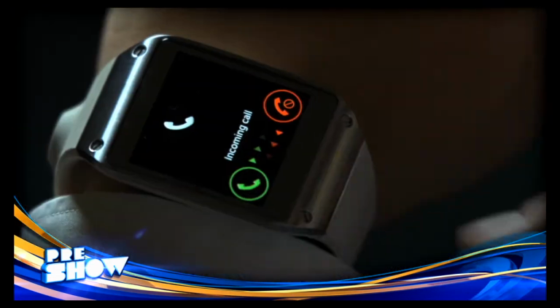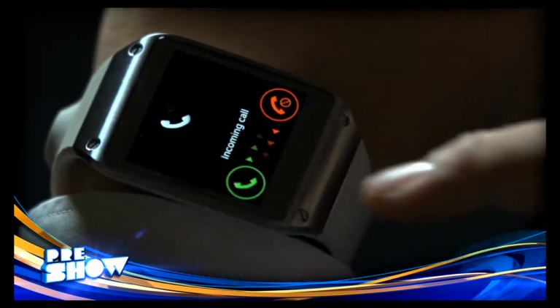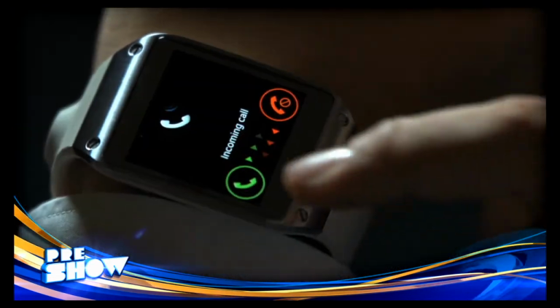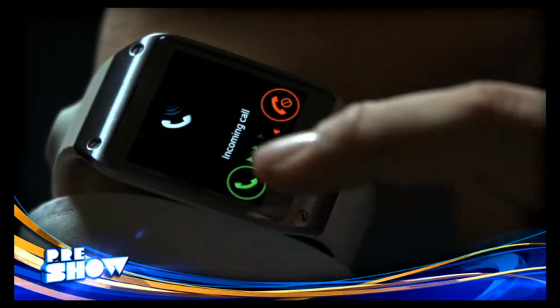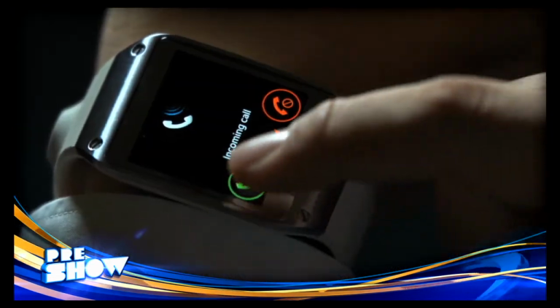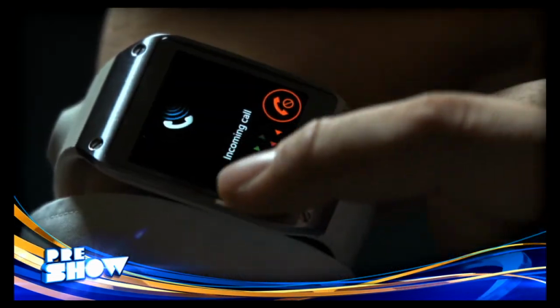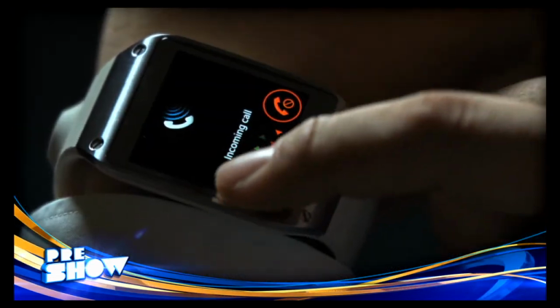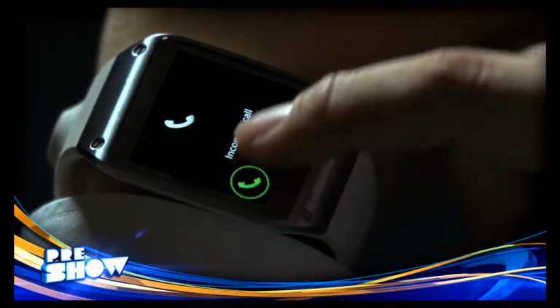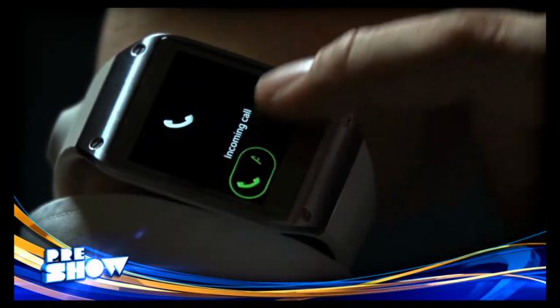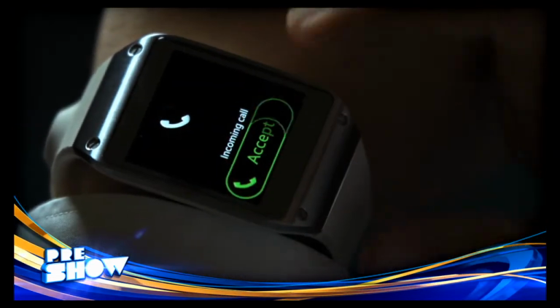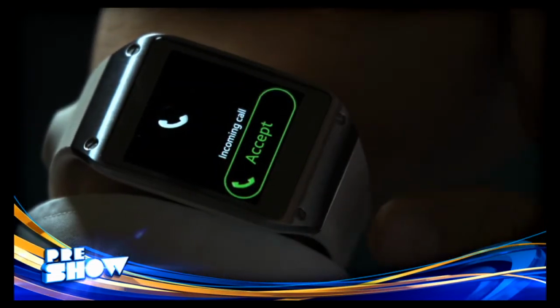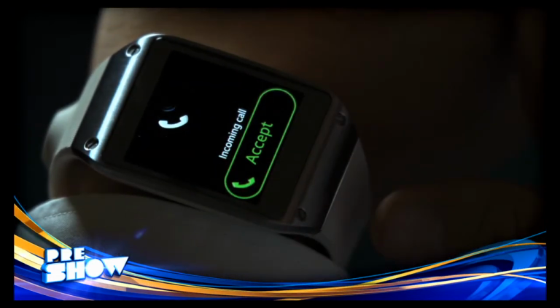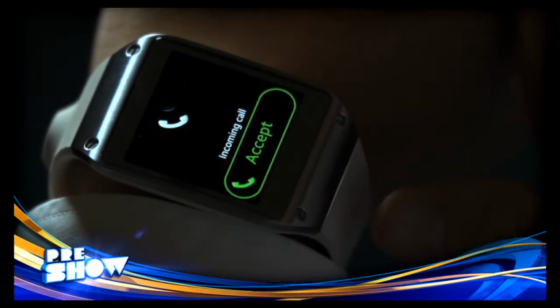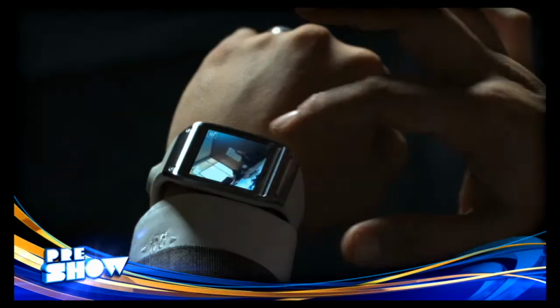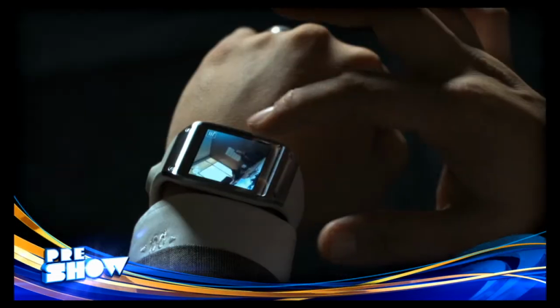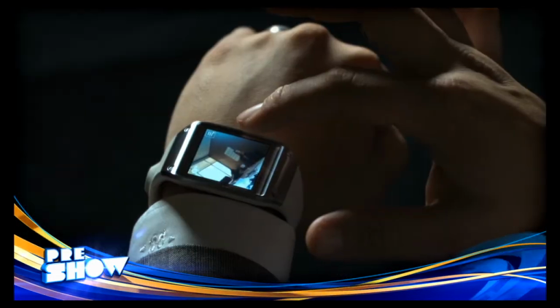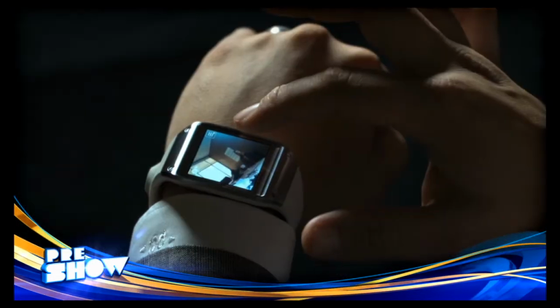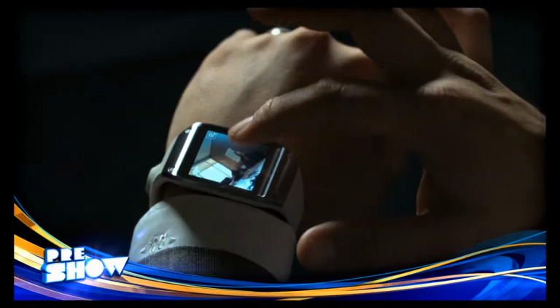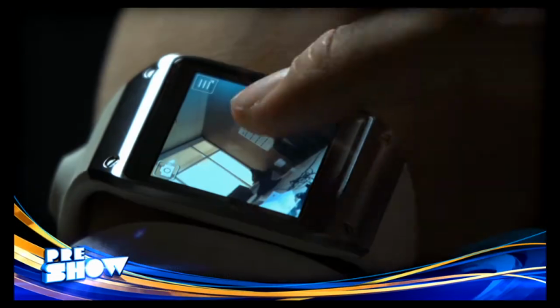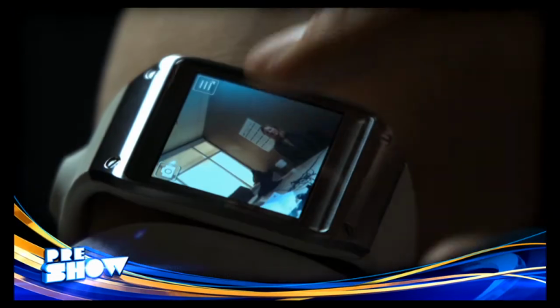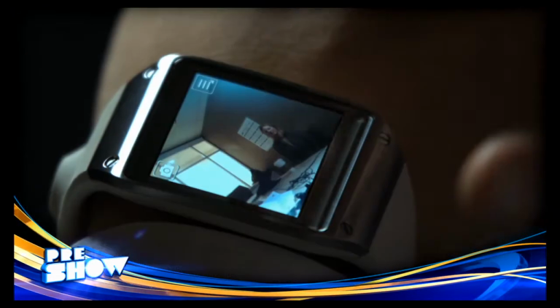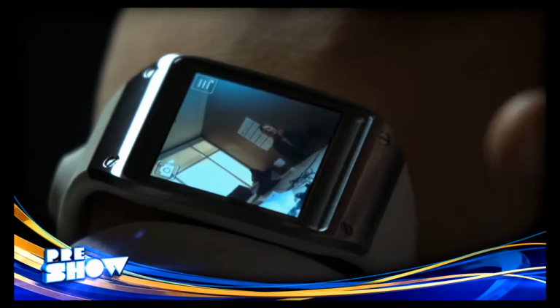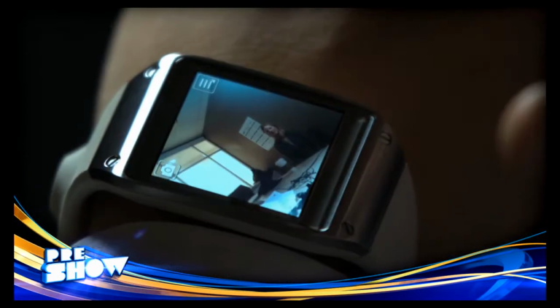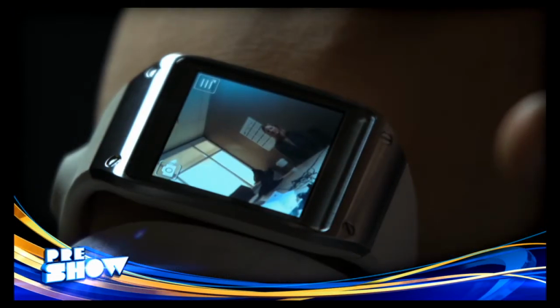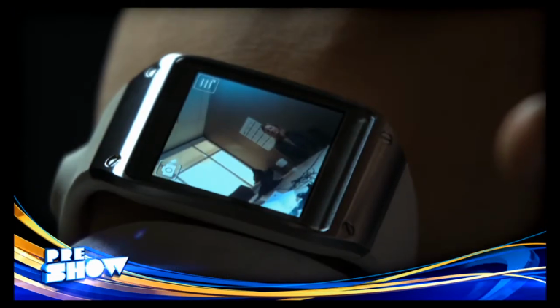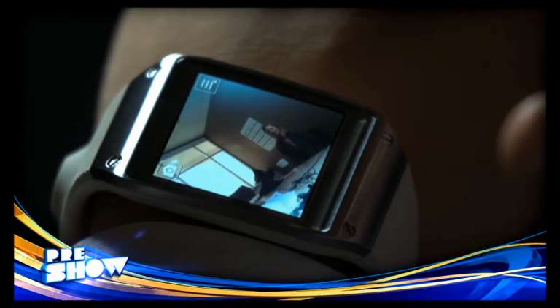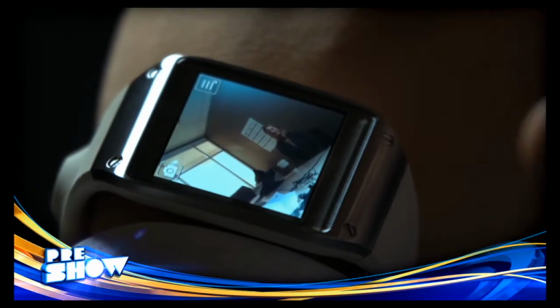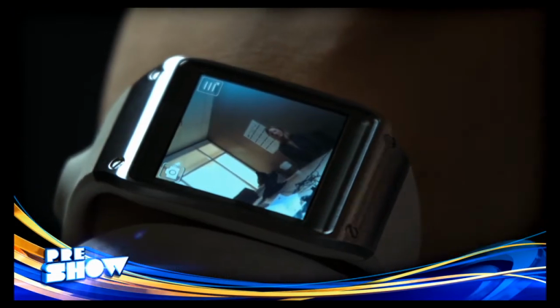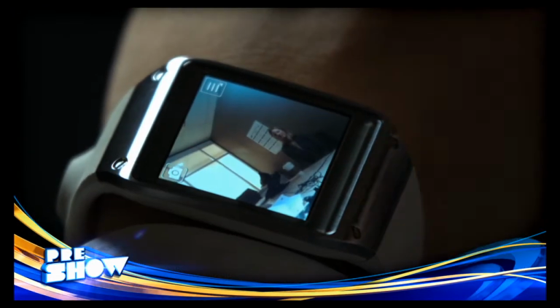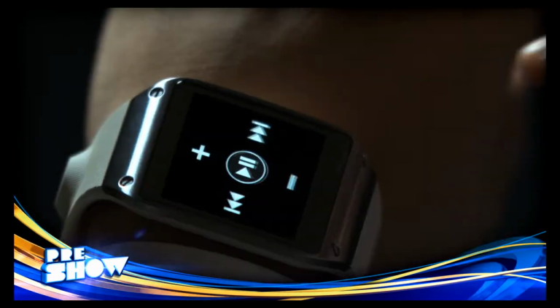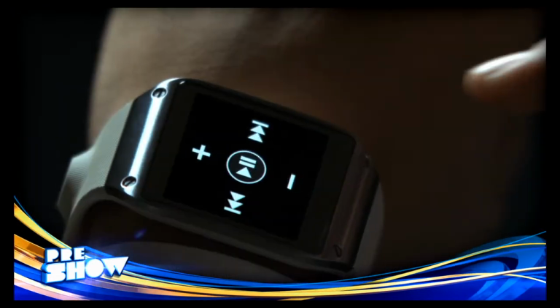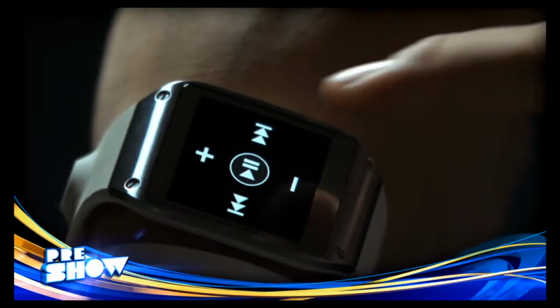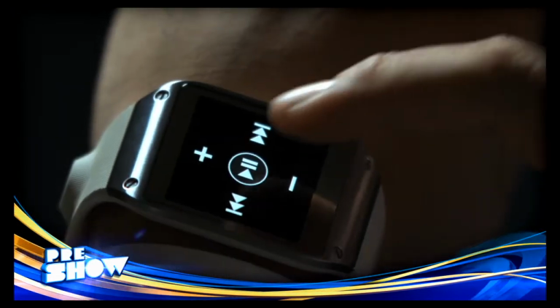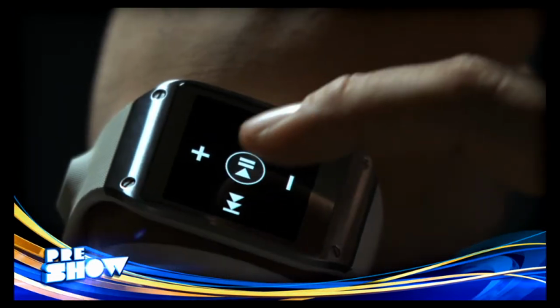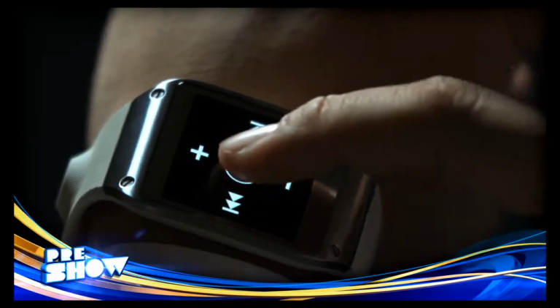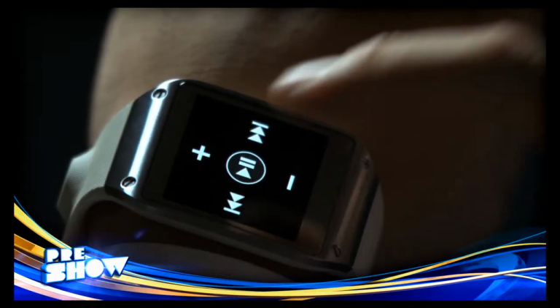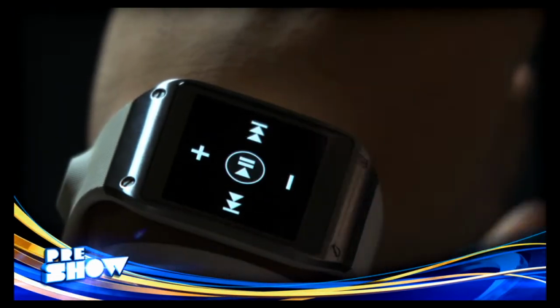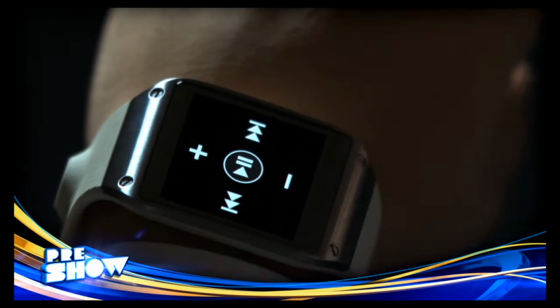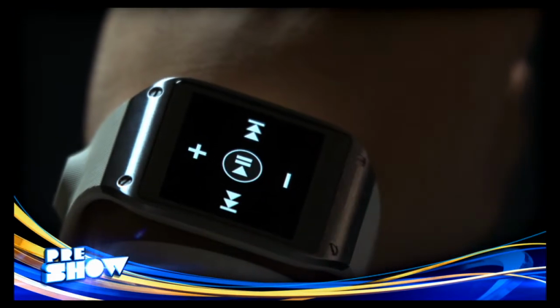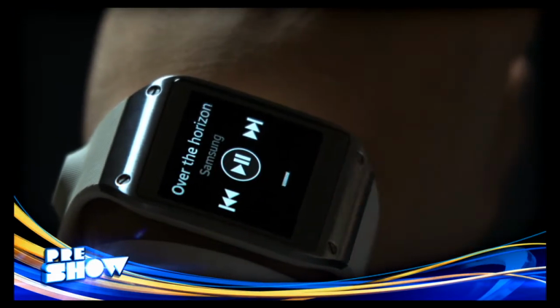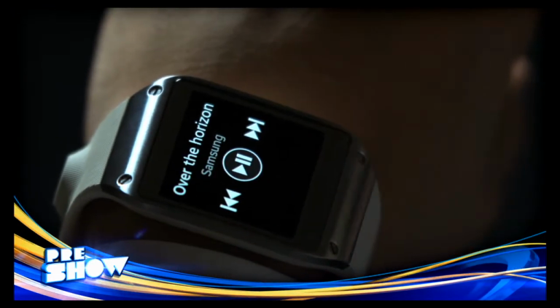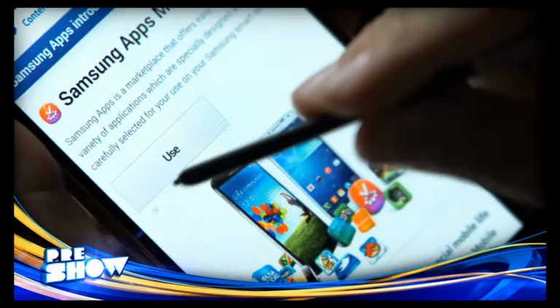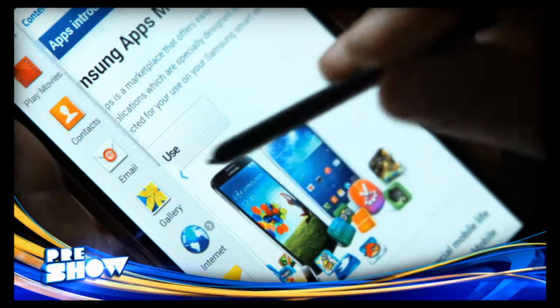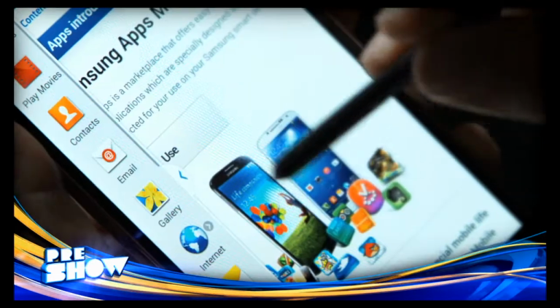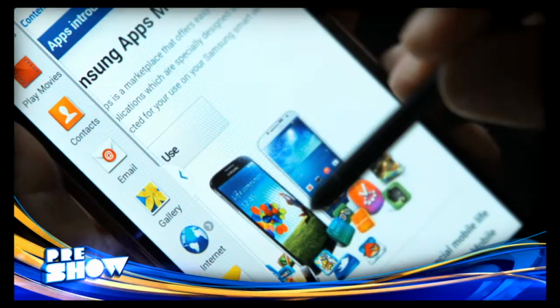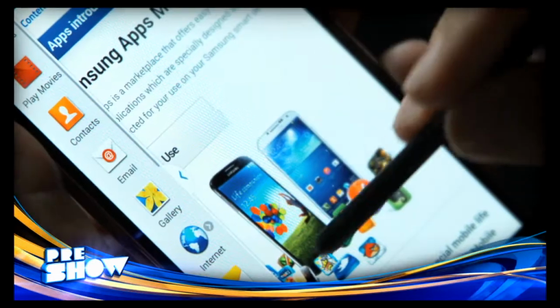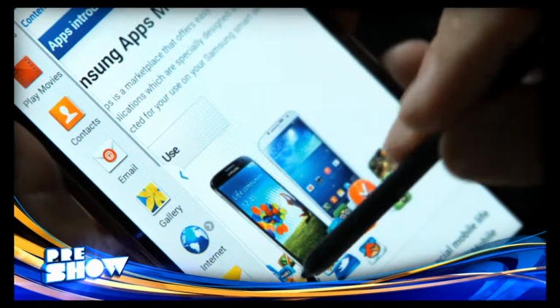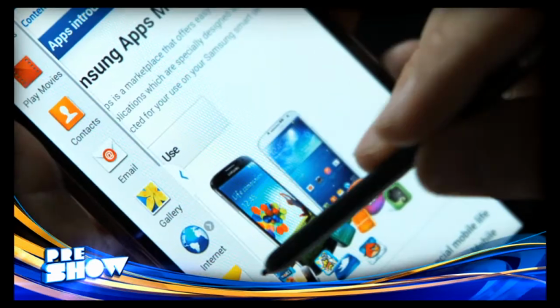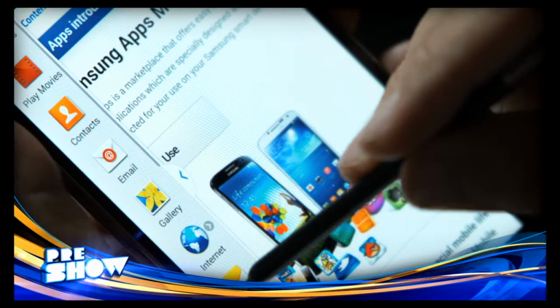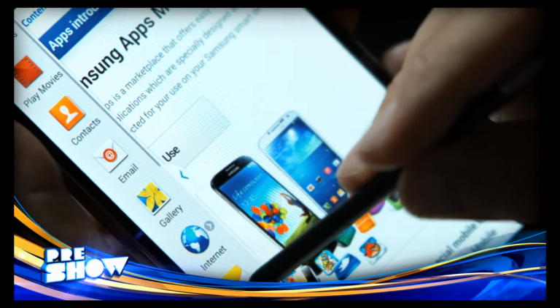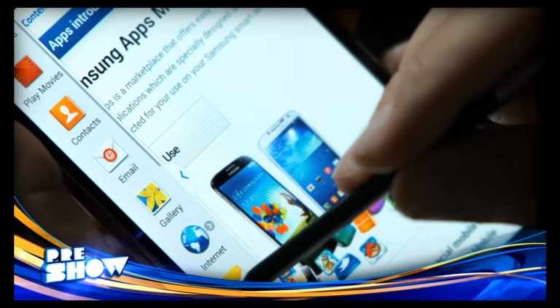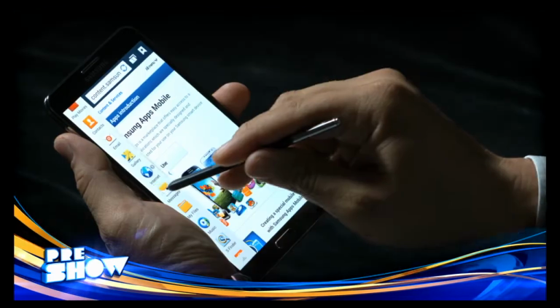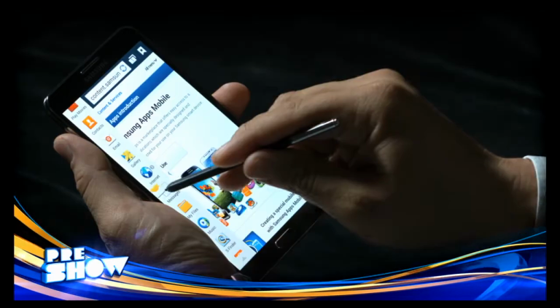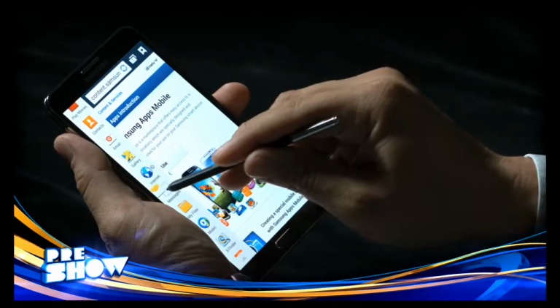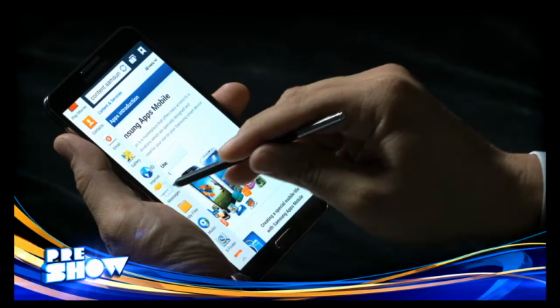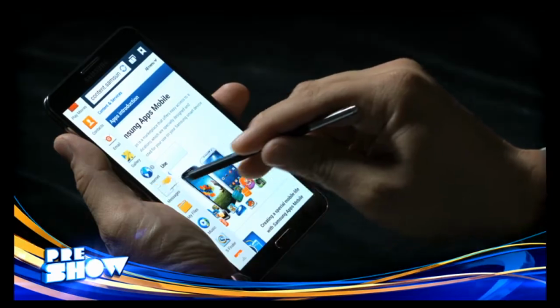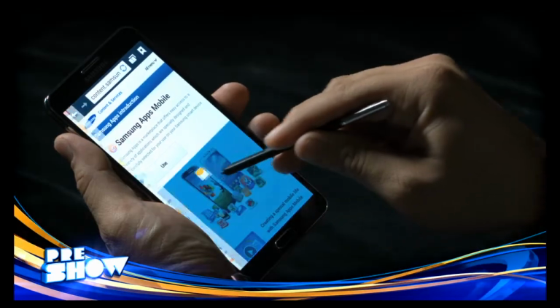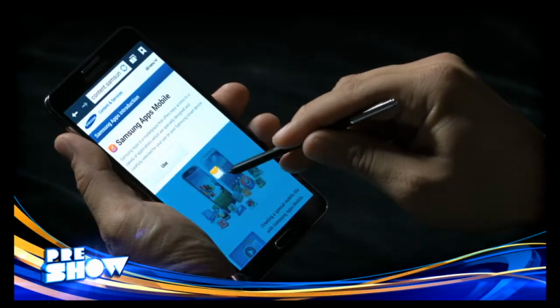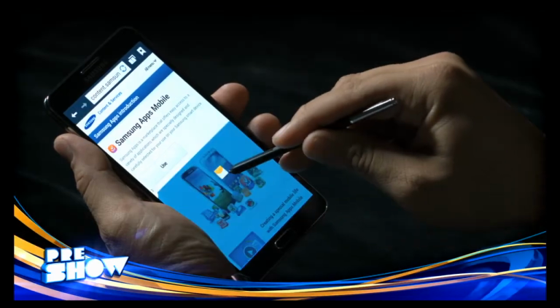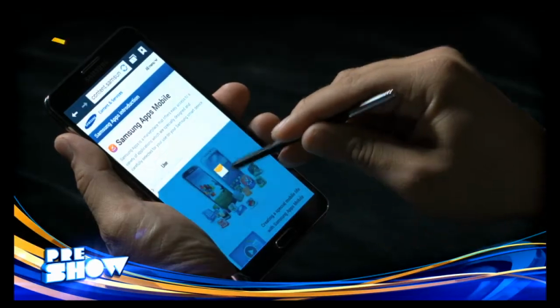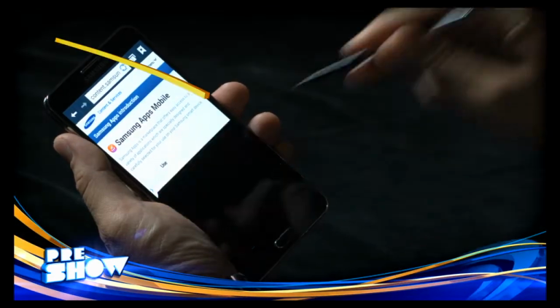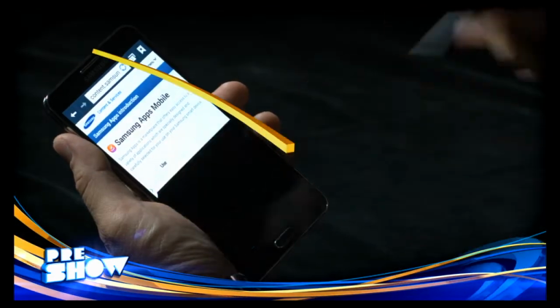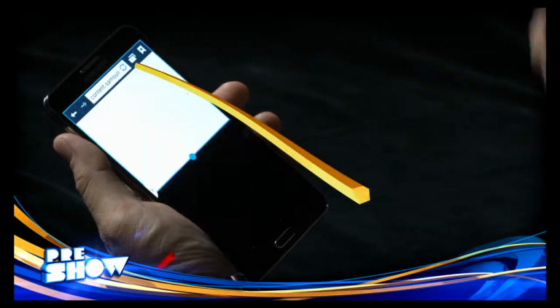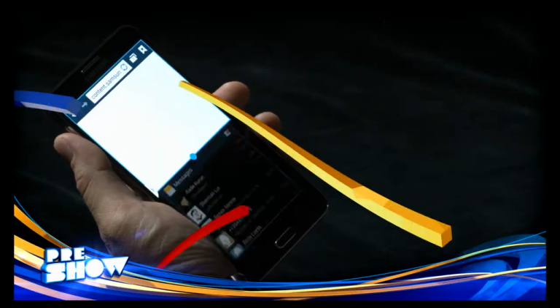You can answer calls, use the camera, record voice memos, or install more than 70 apps and counting.